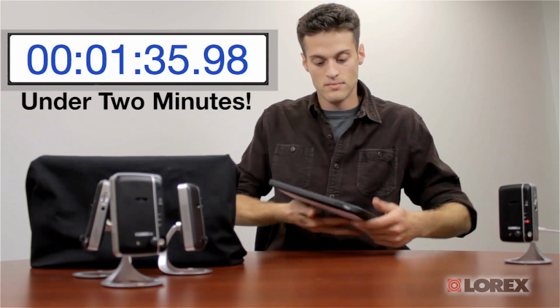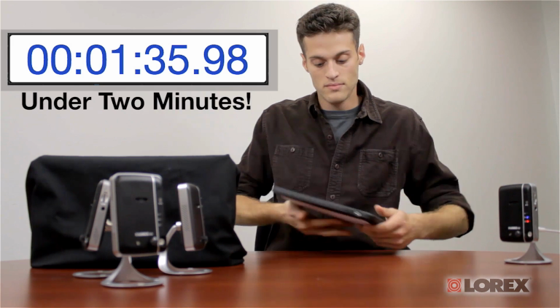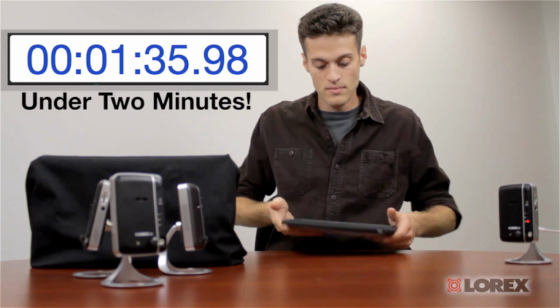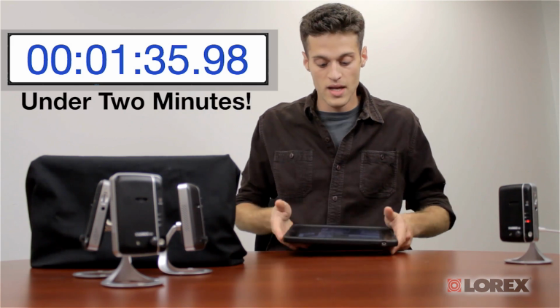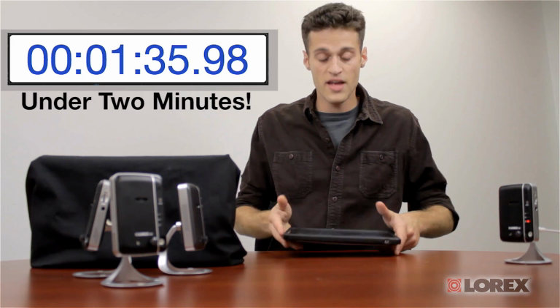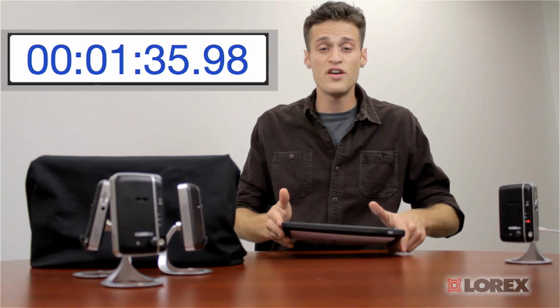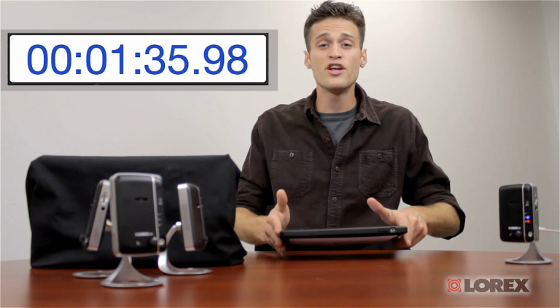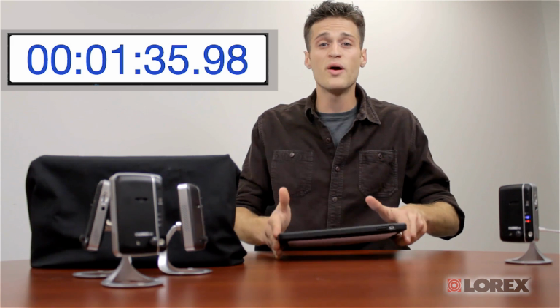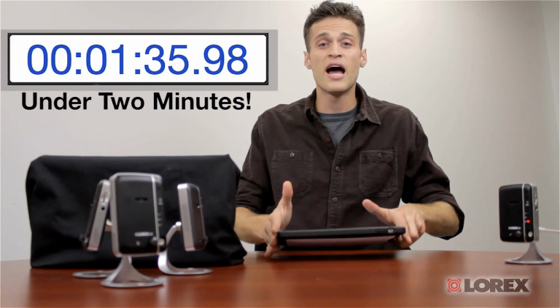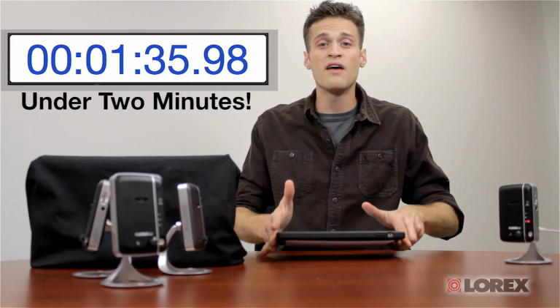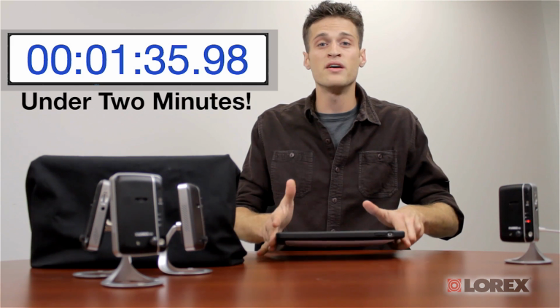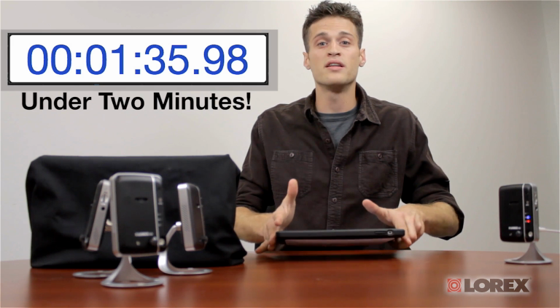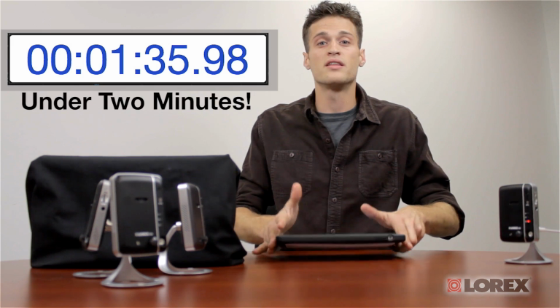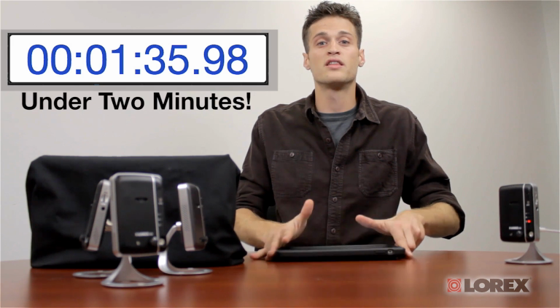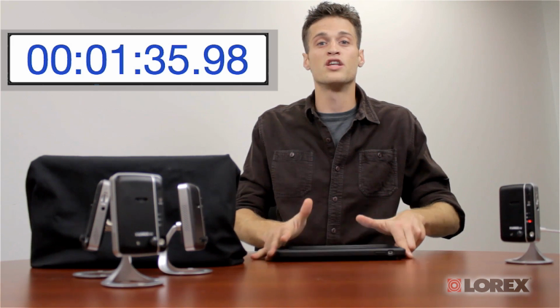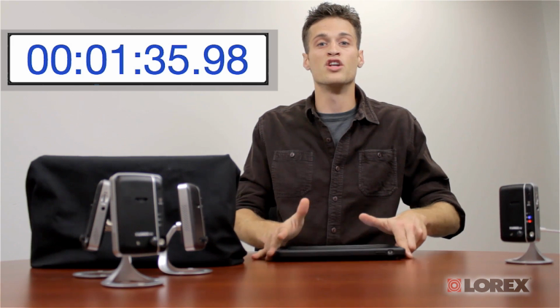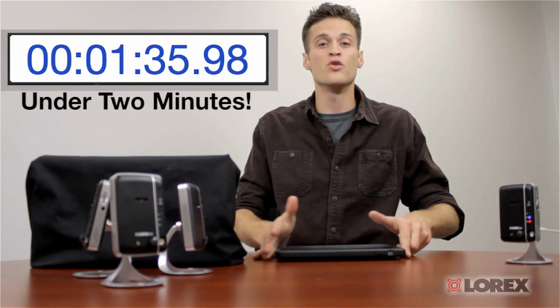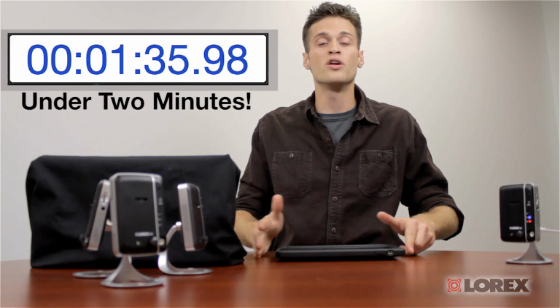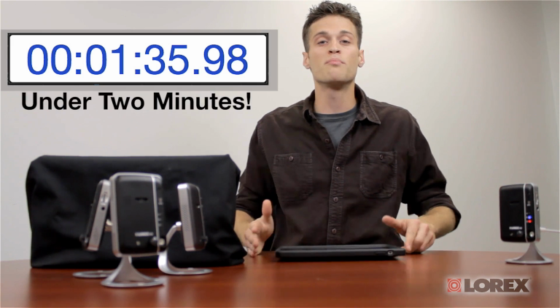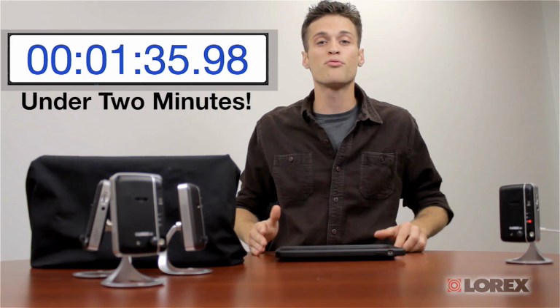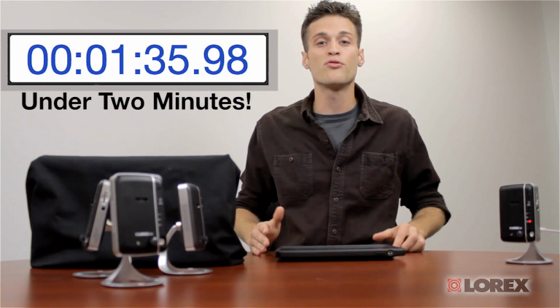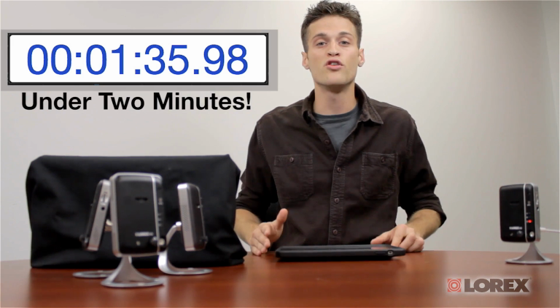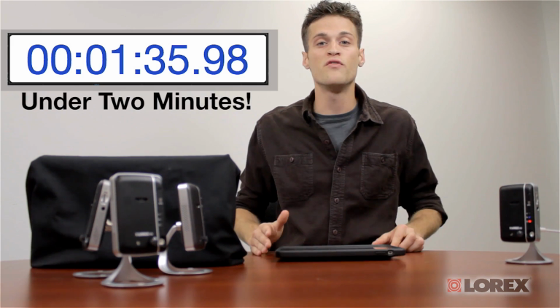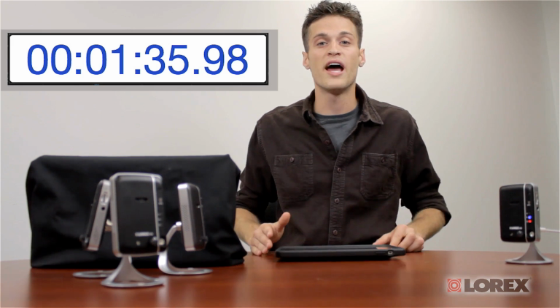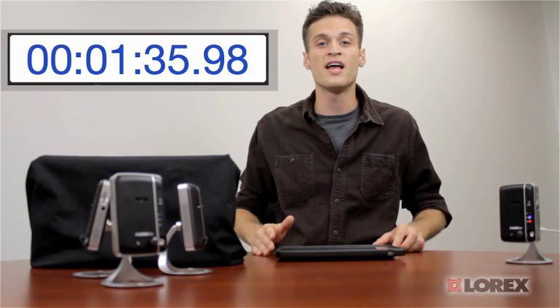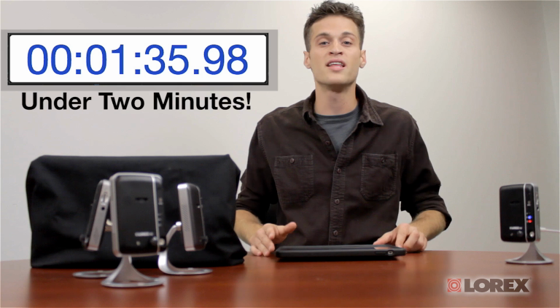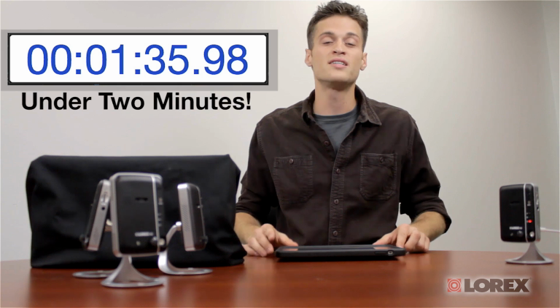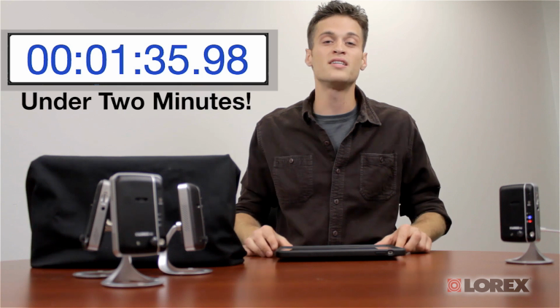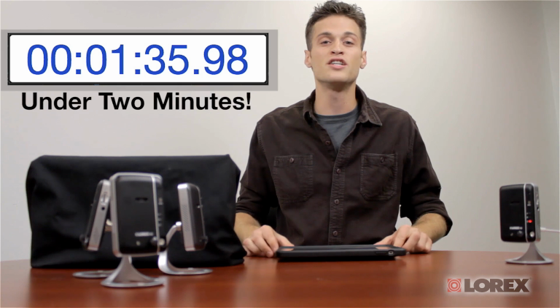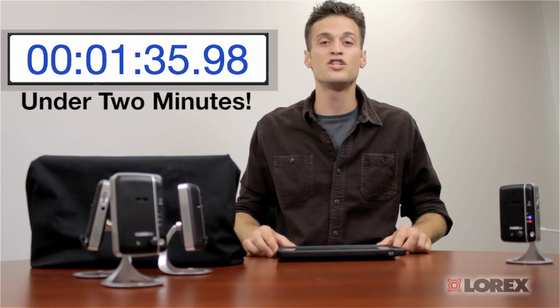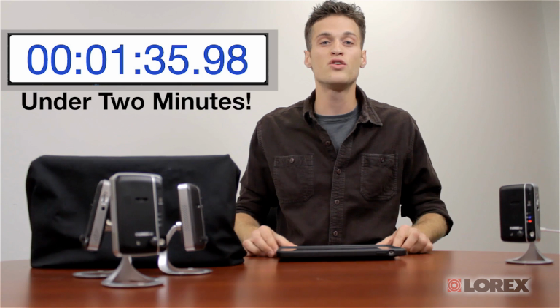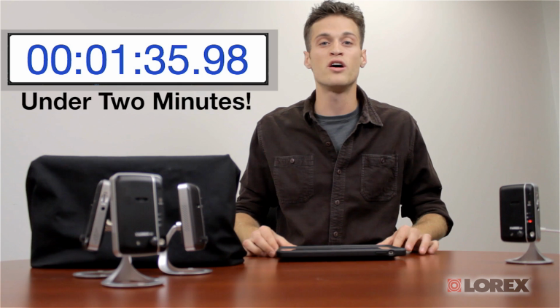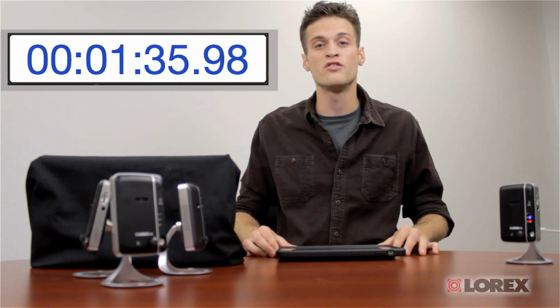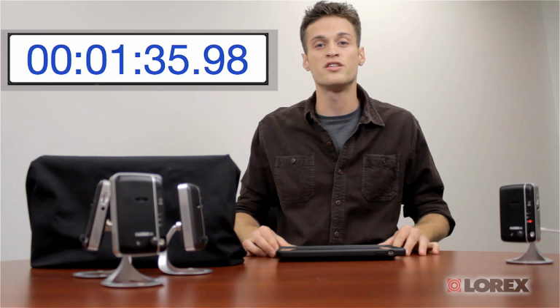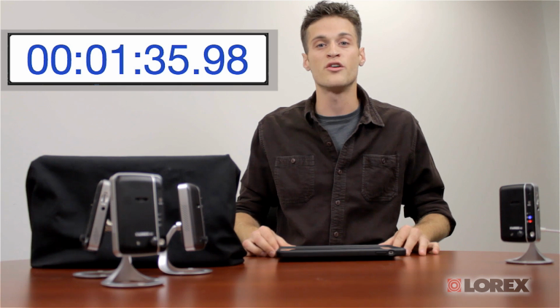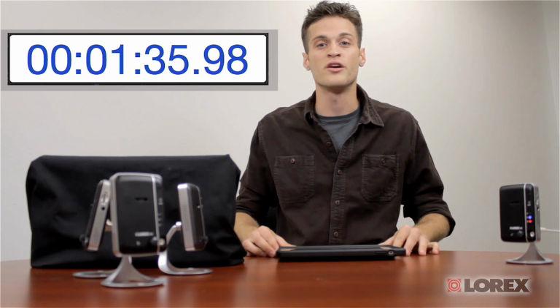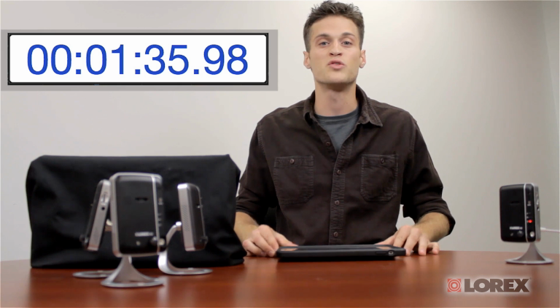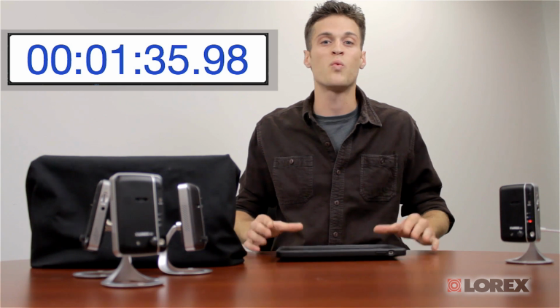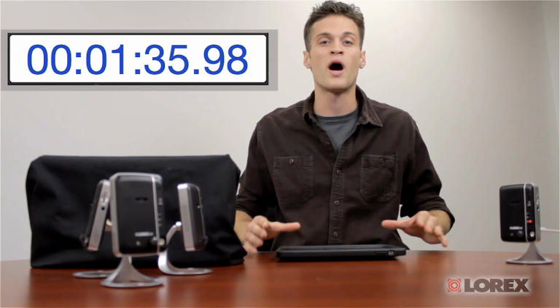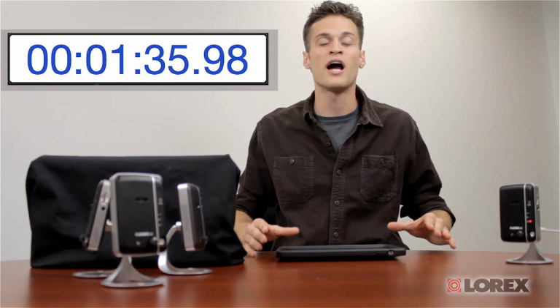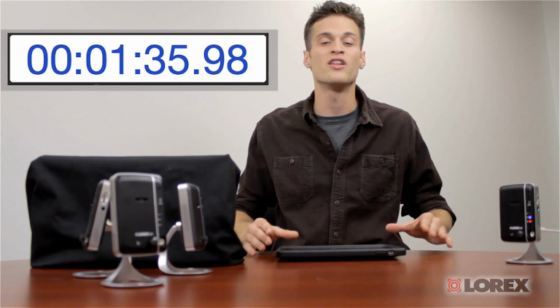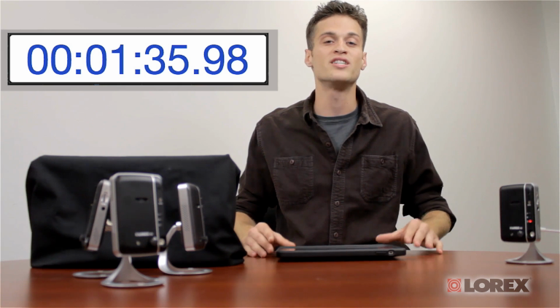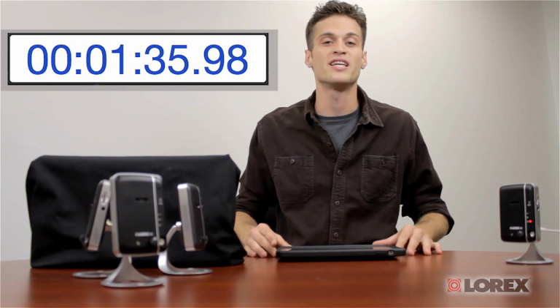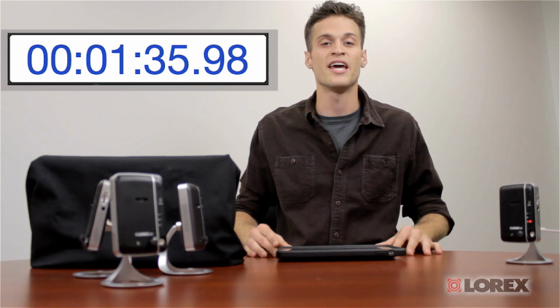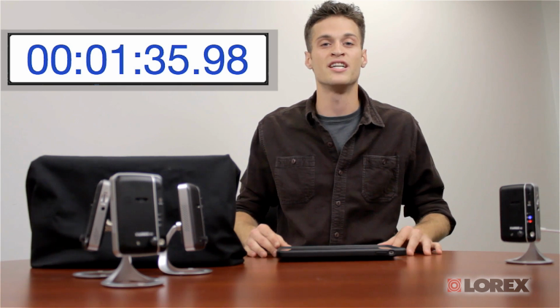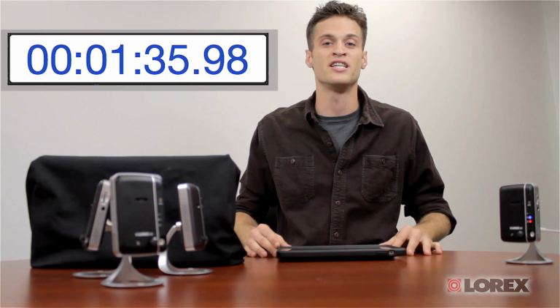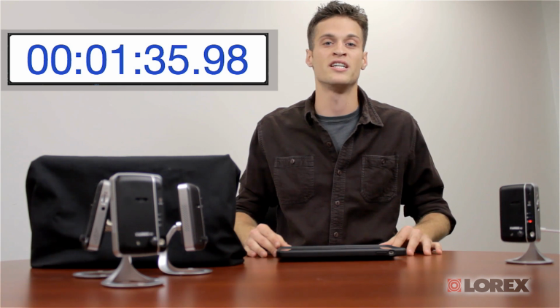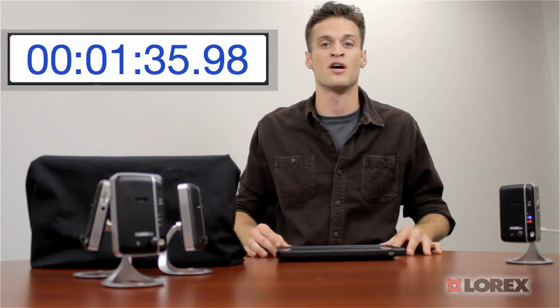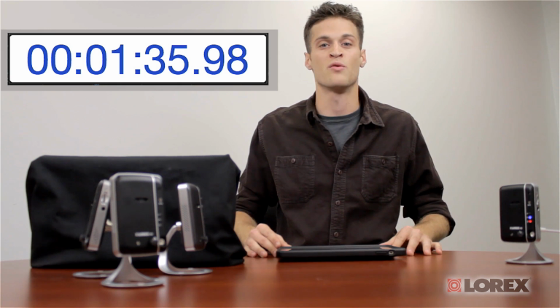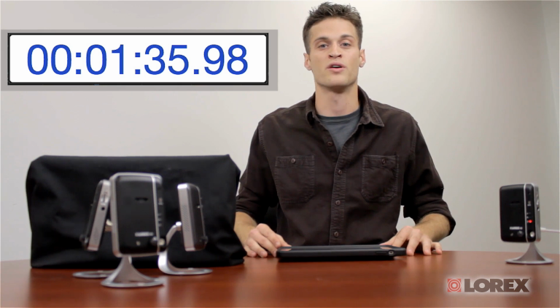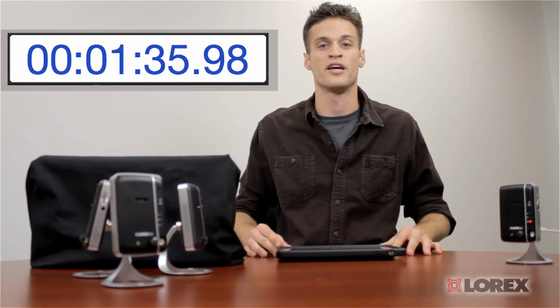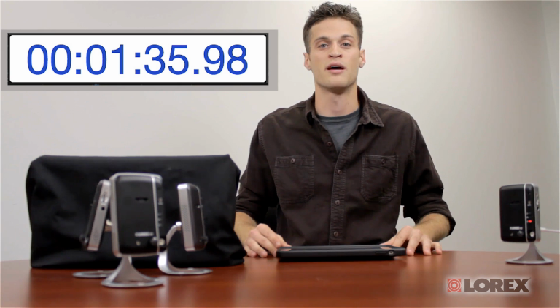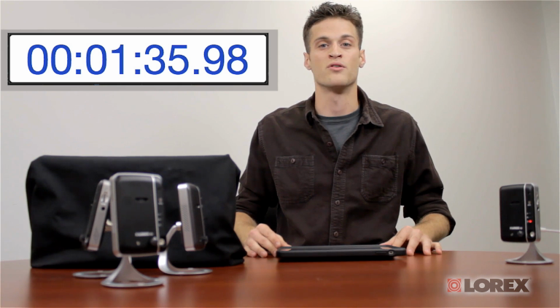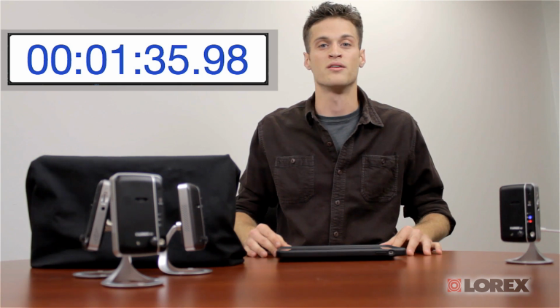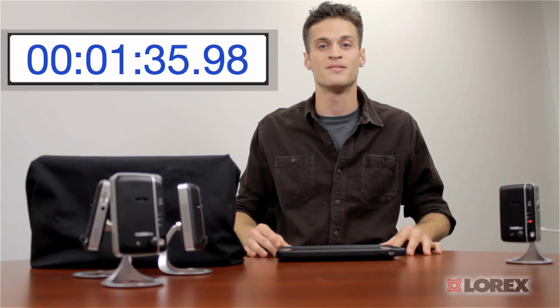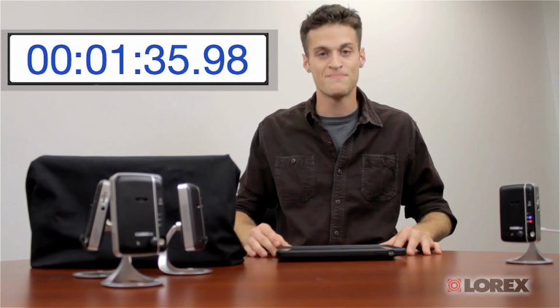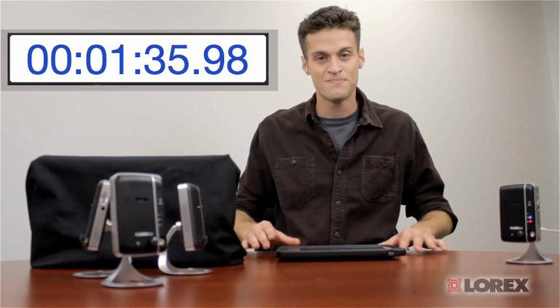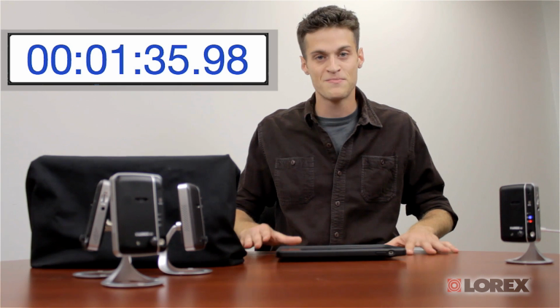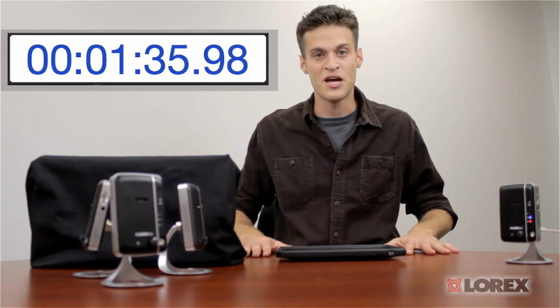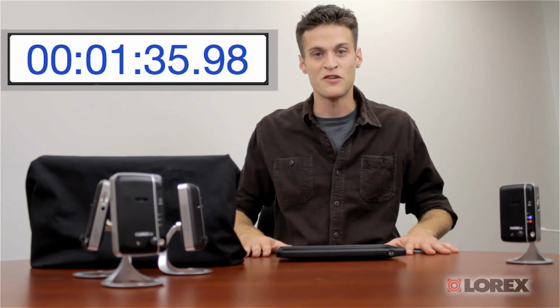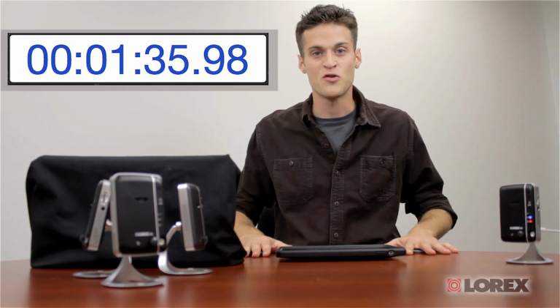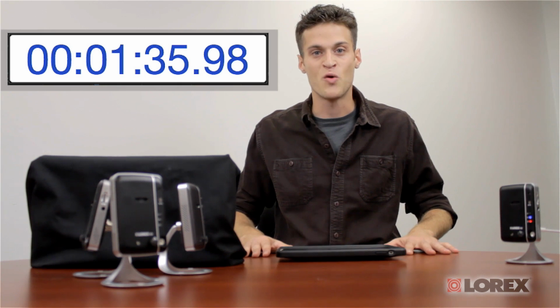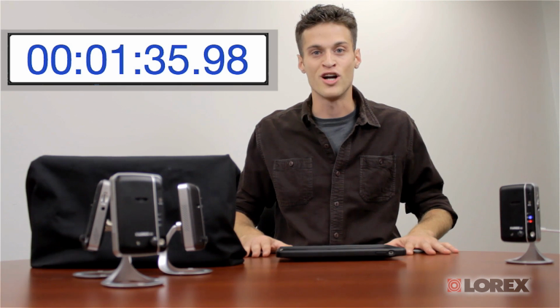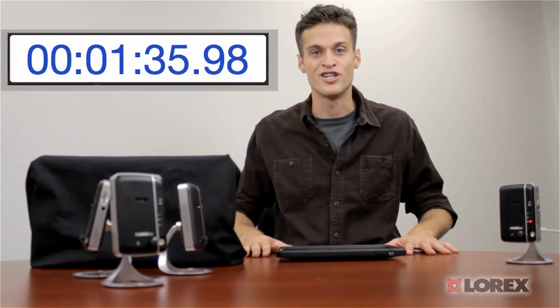And there you have it — the new and improved LNC 200 series wireless HD network camera. Thanks for watching.